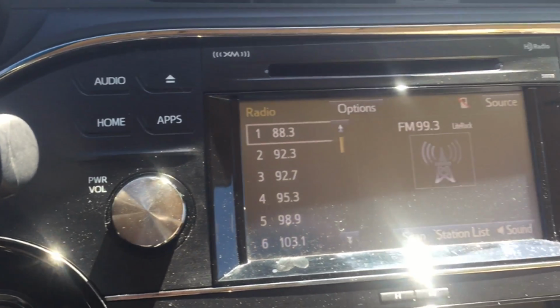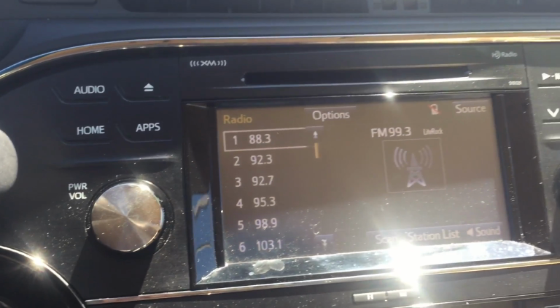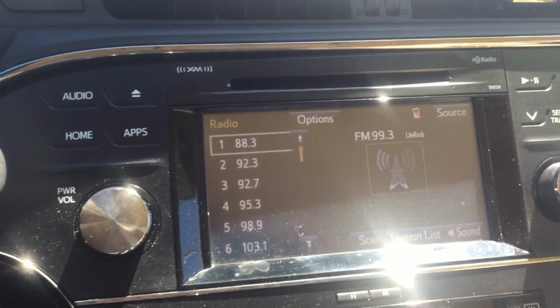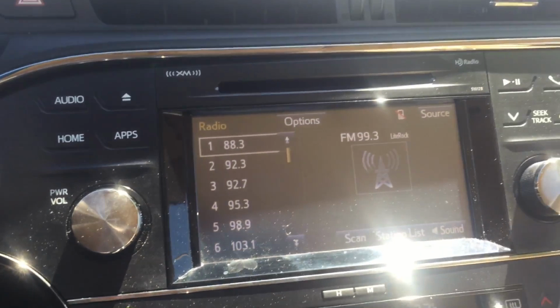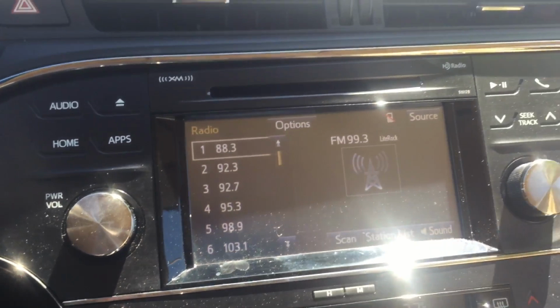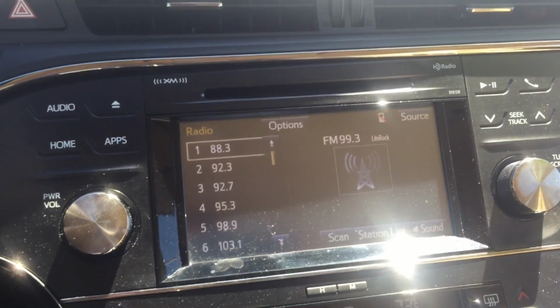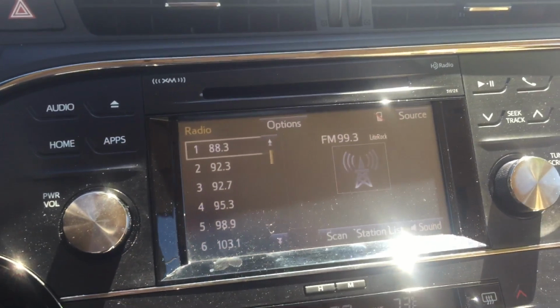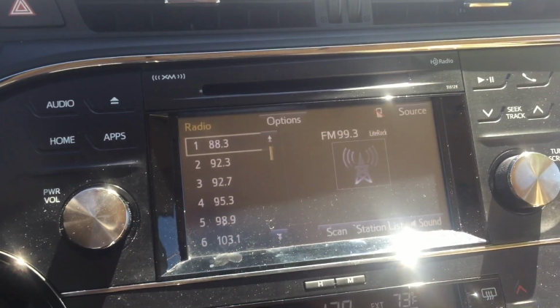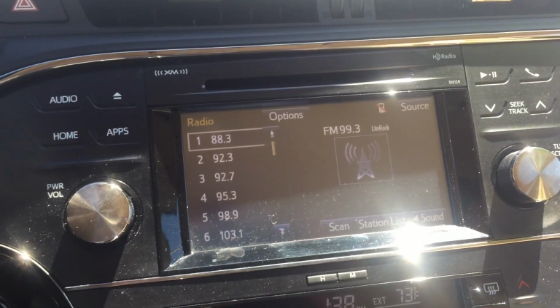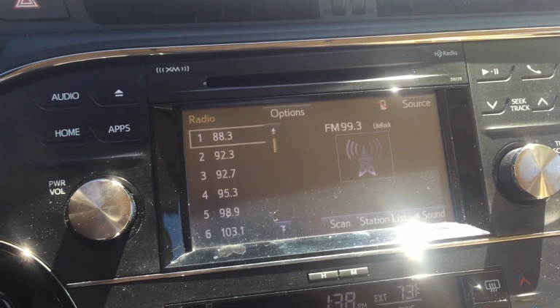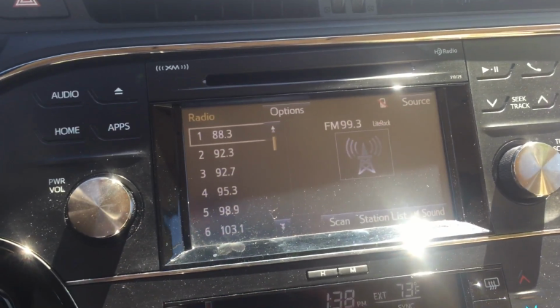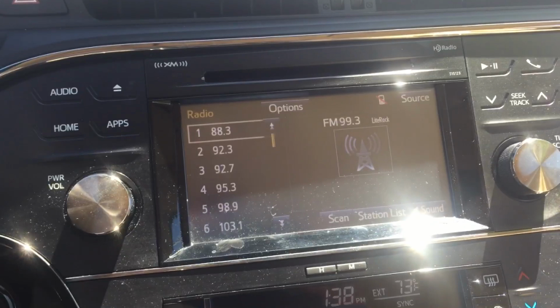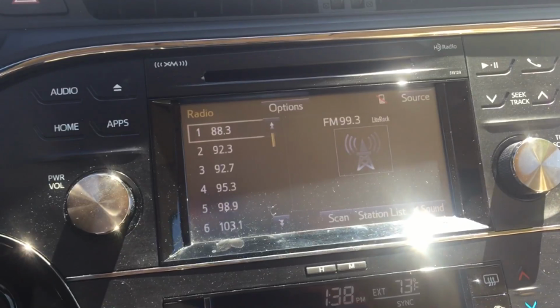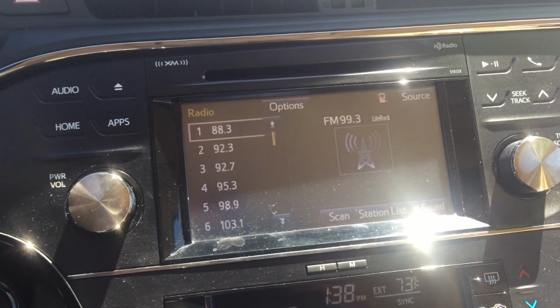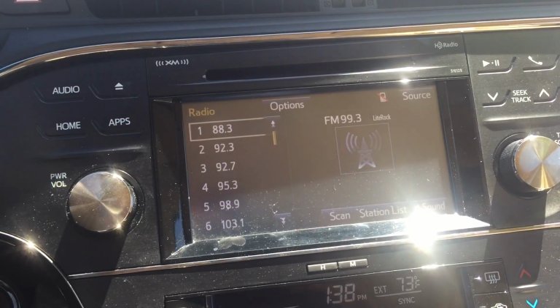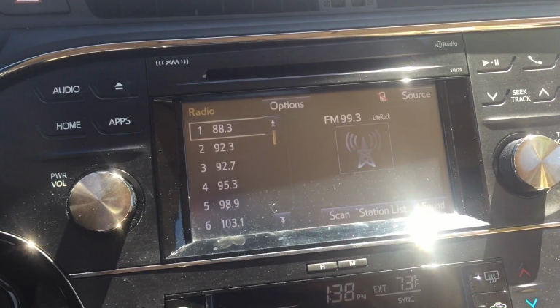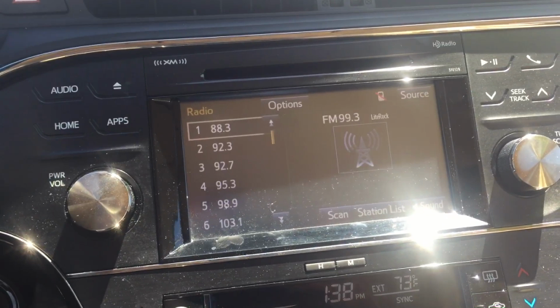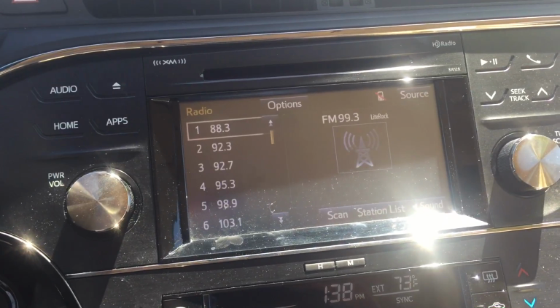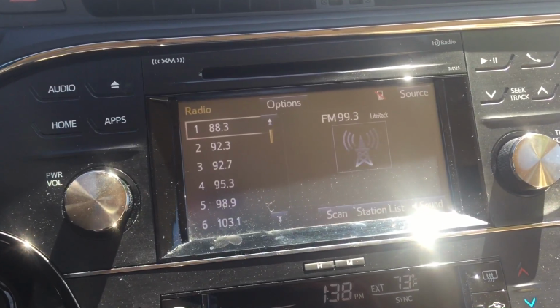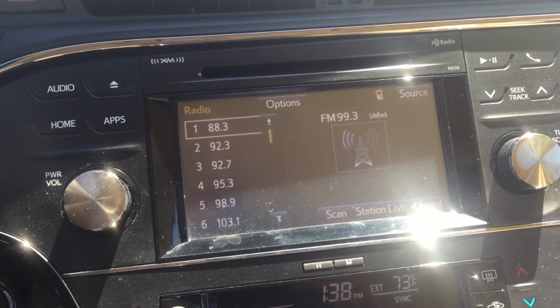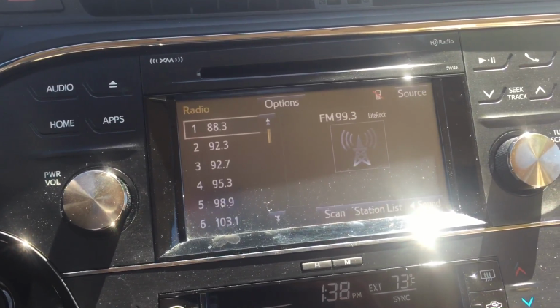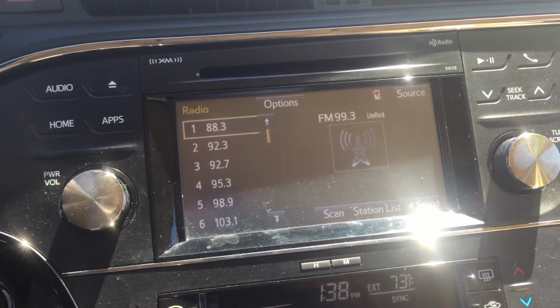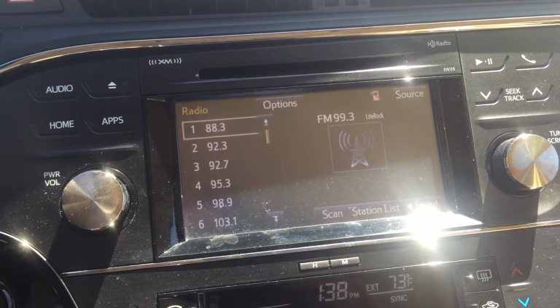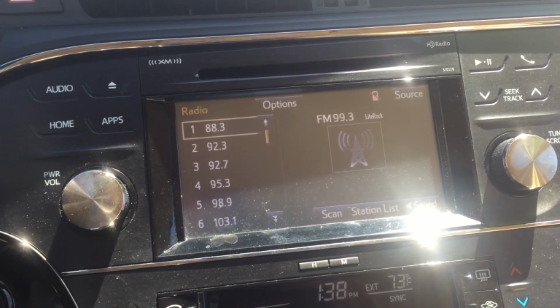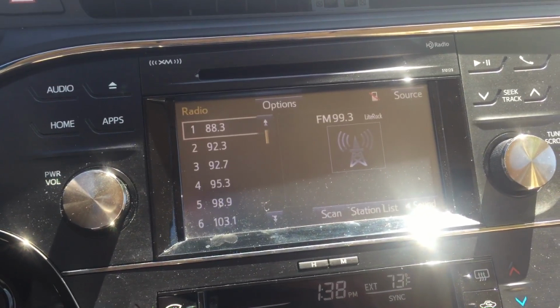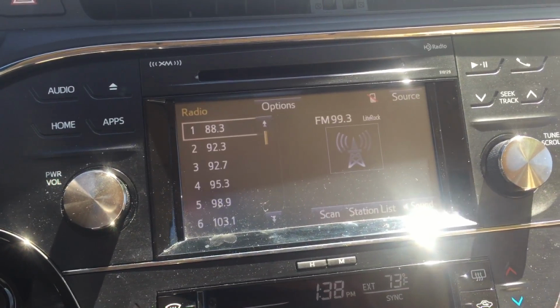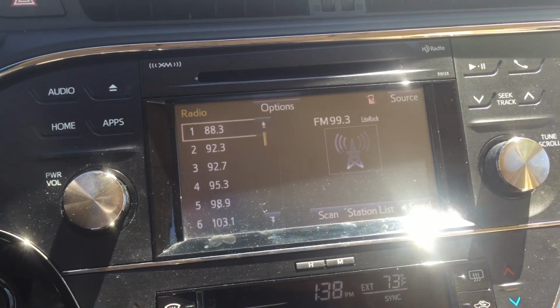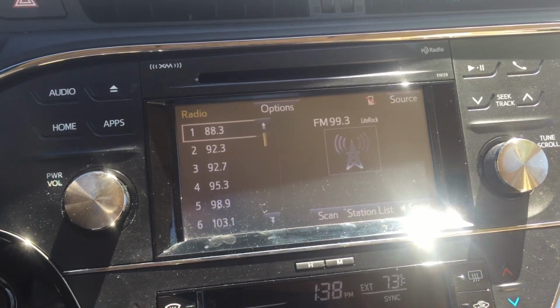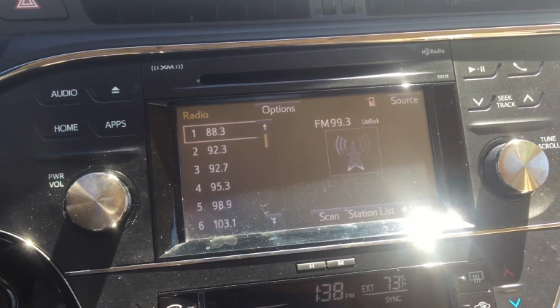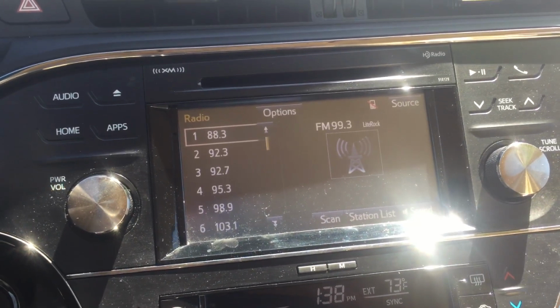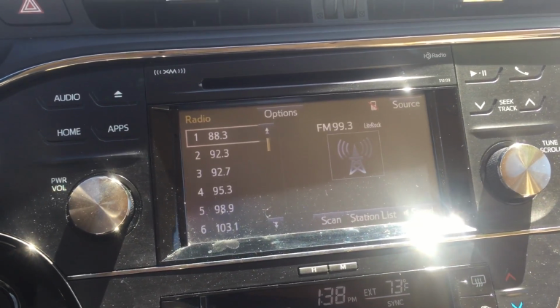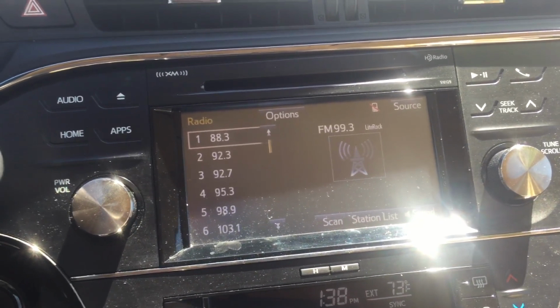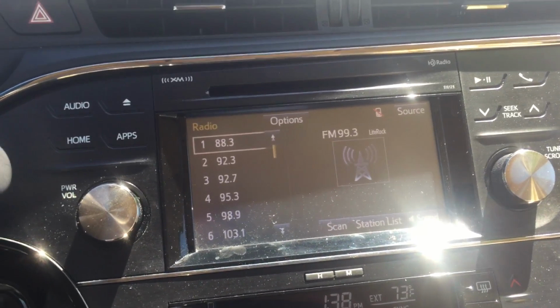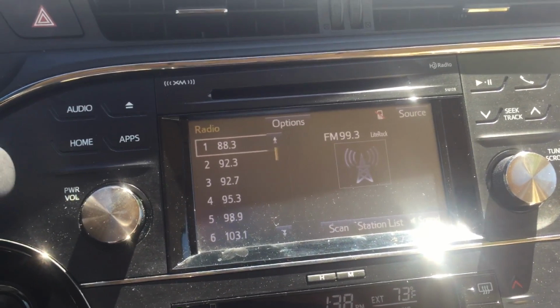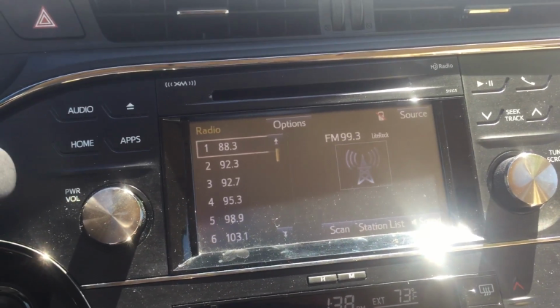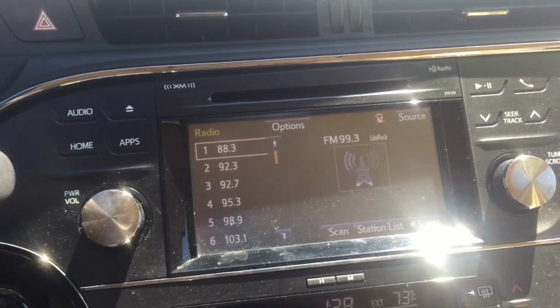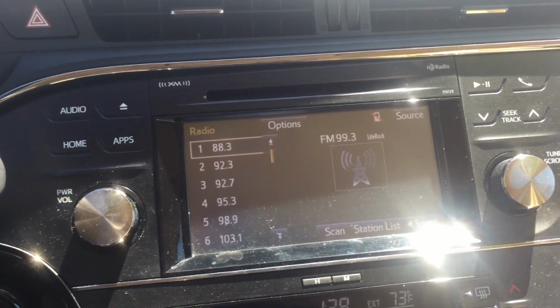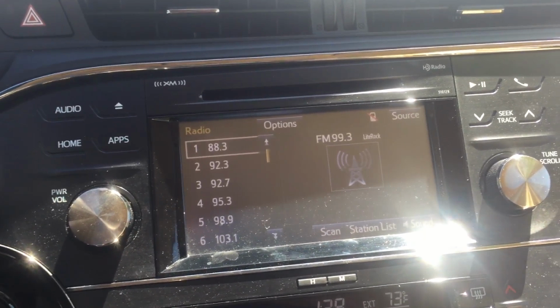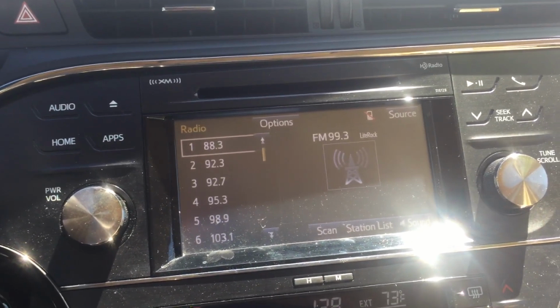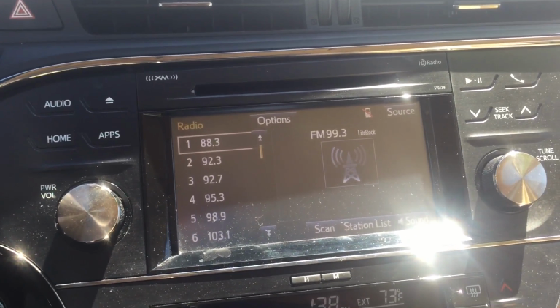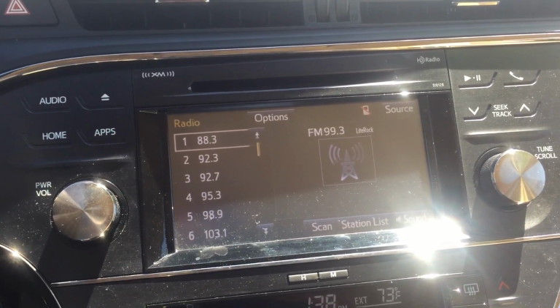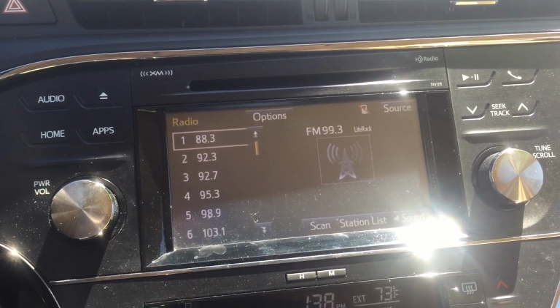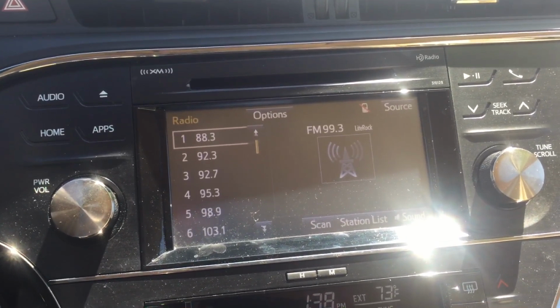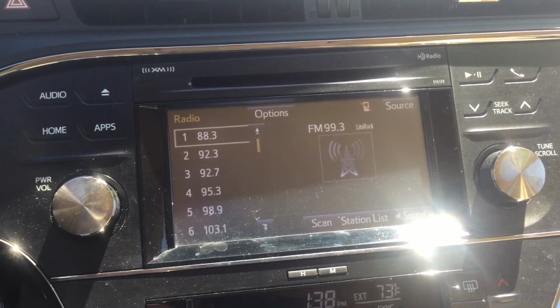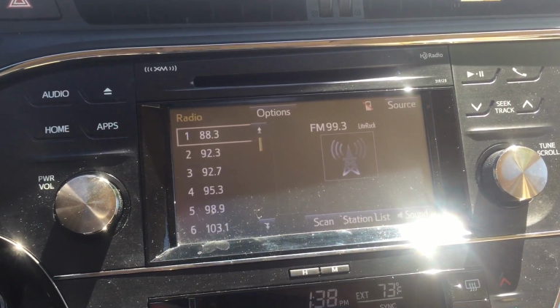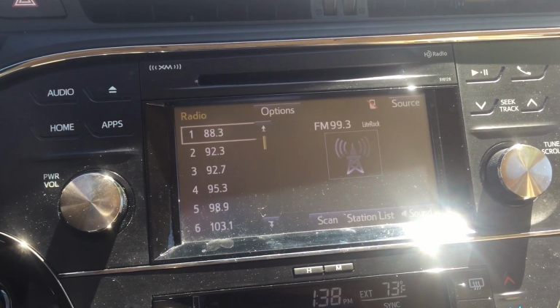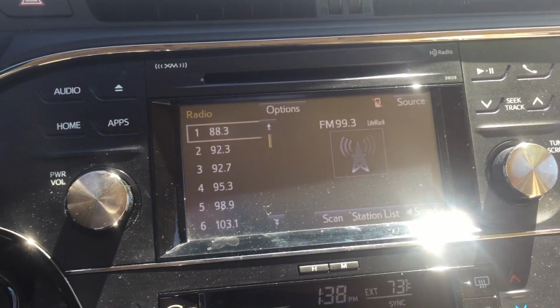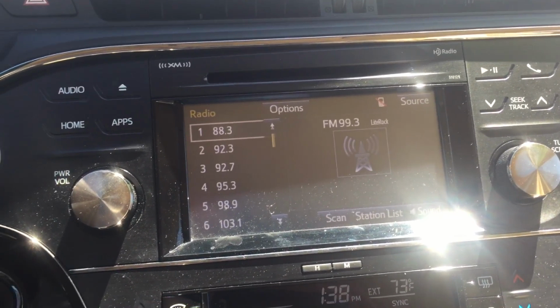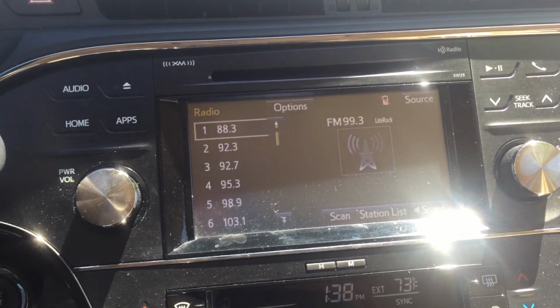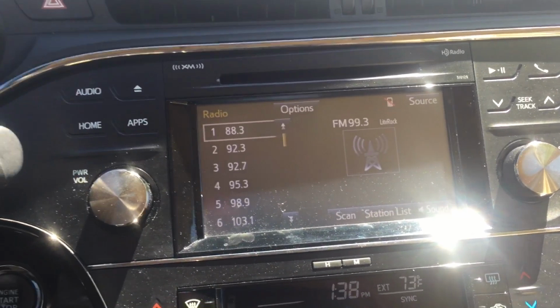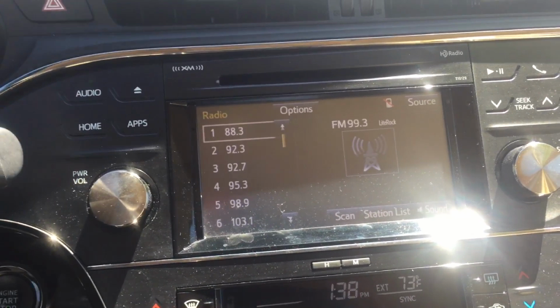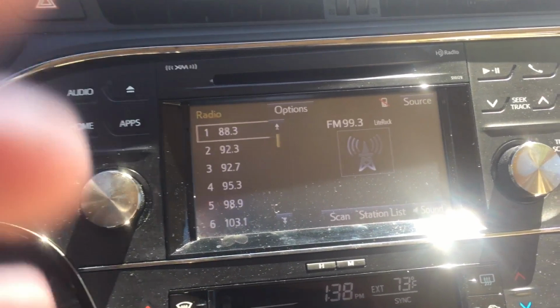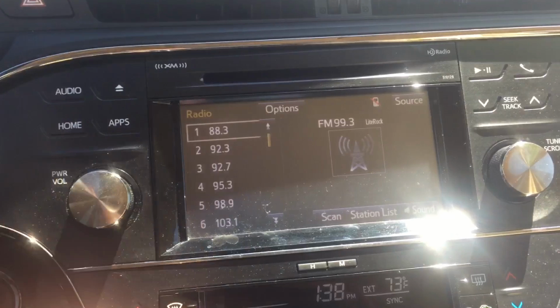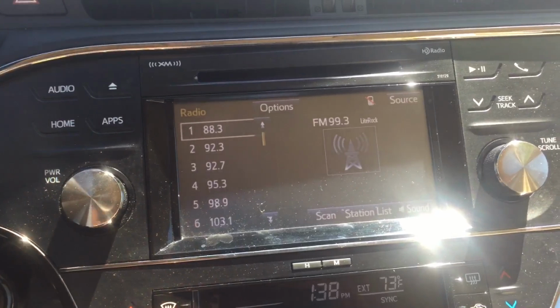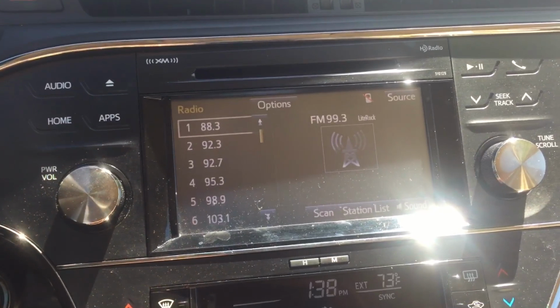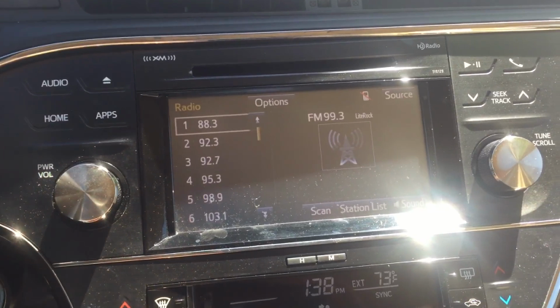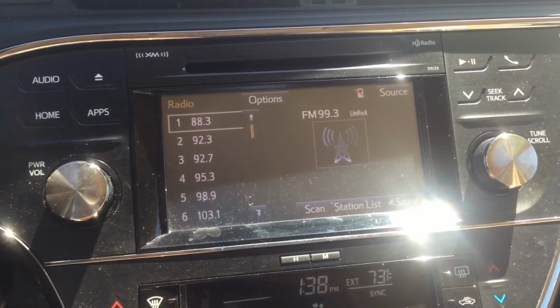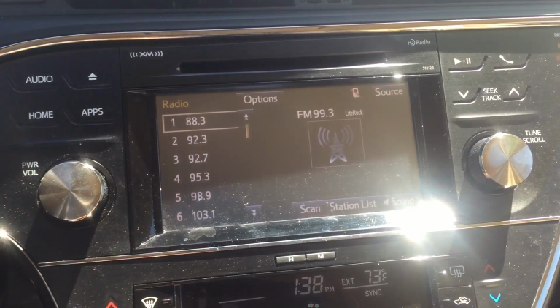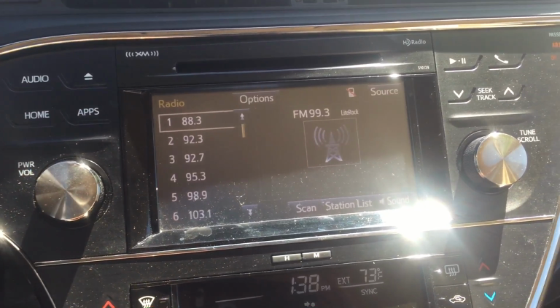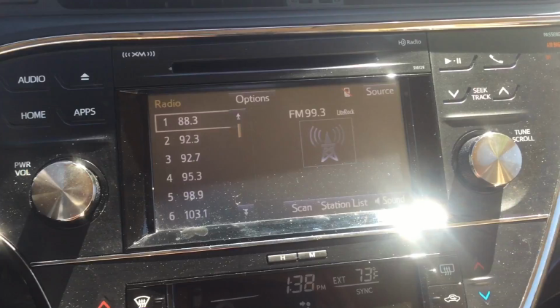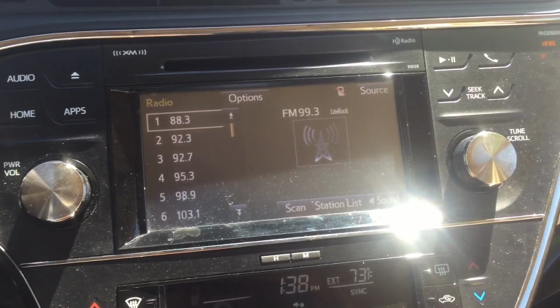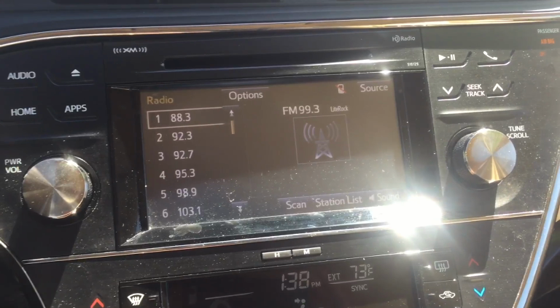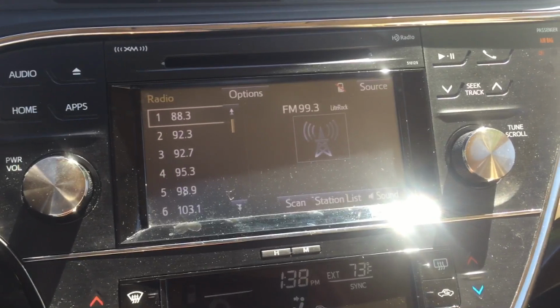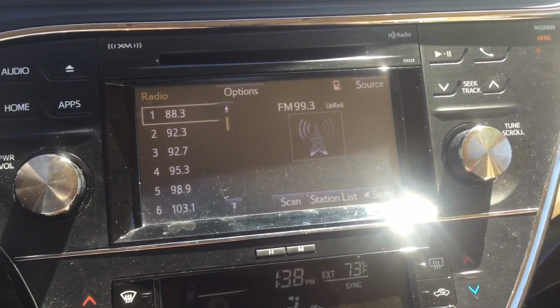You also have your infotainment center here. This one does have FM, AM, and satellite radio. You also have Bluetooth connectivity.